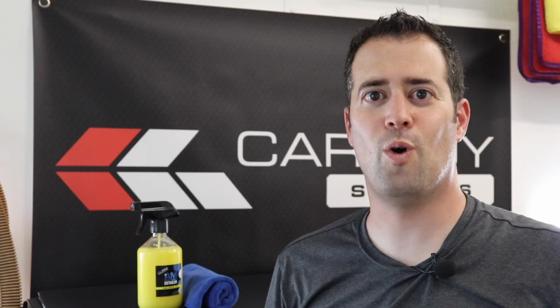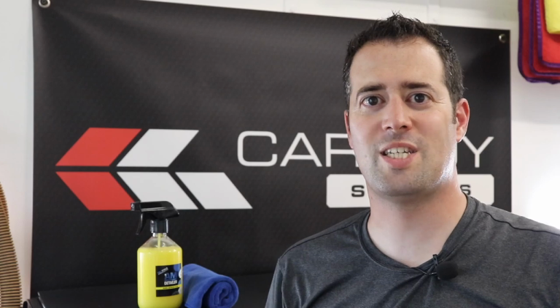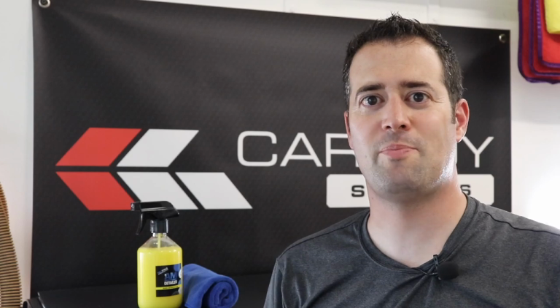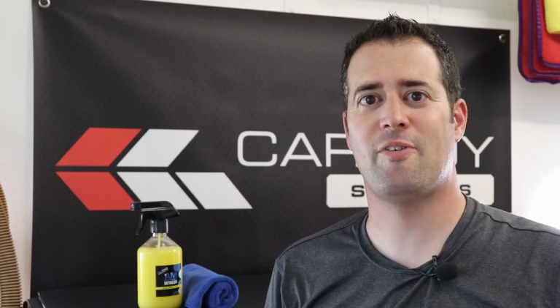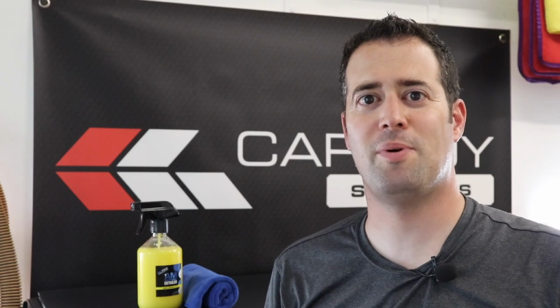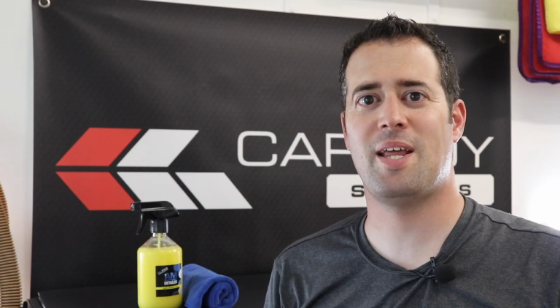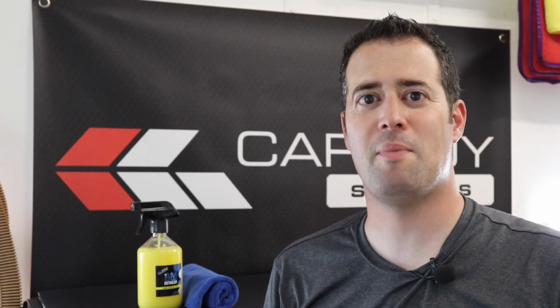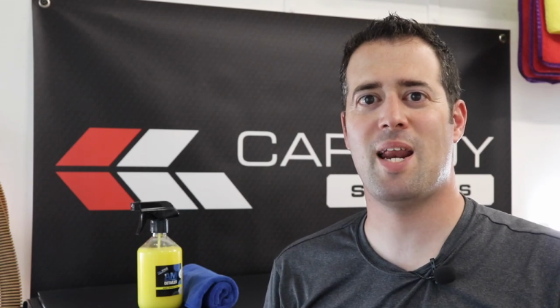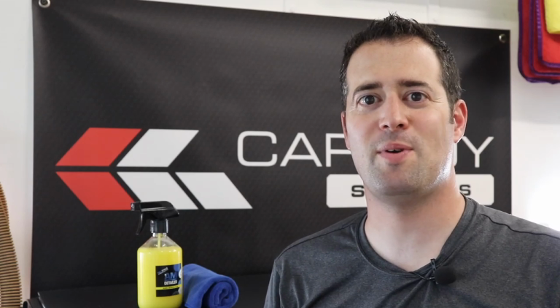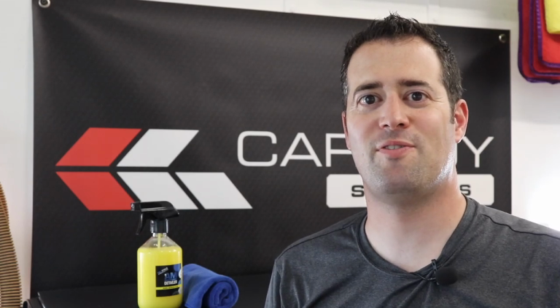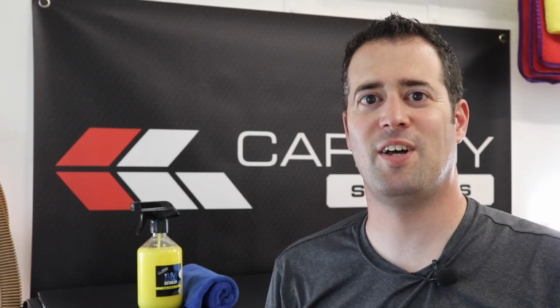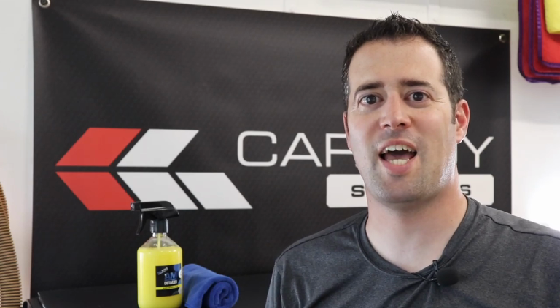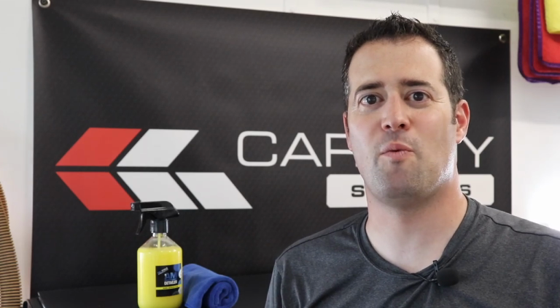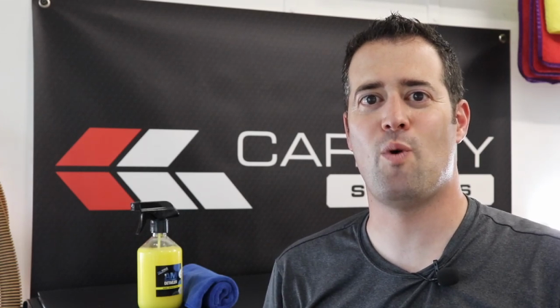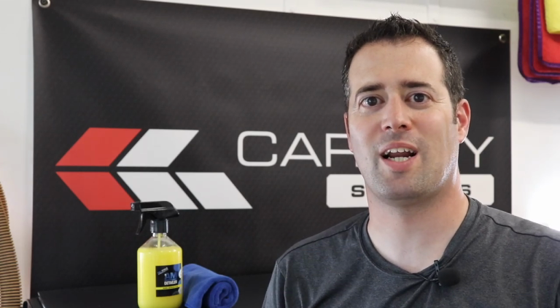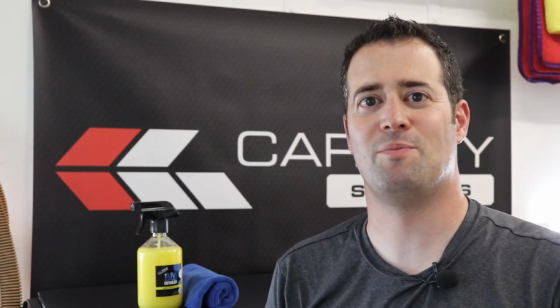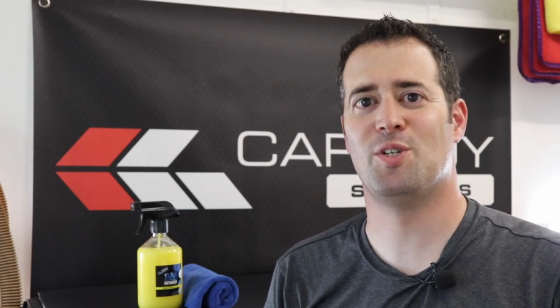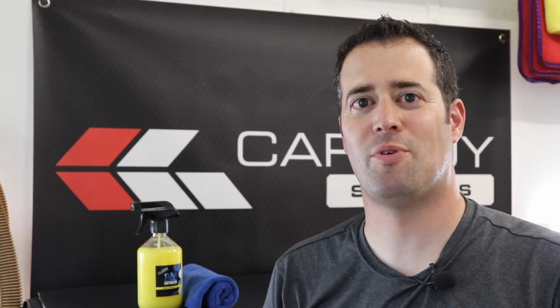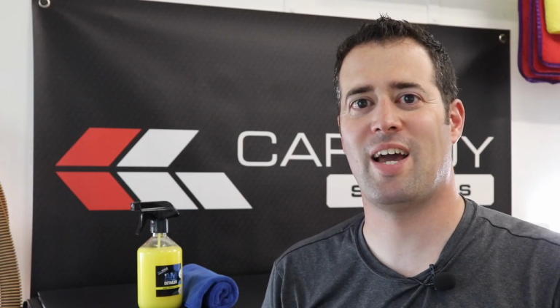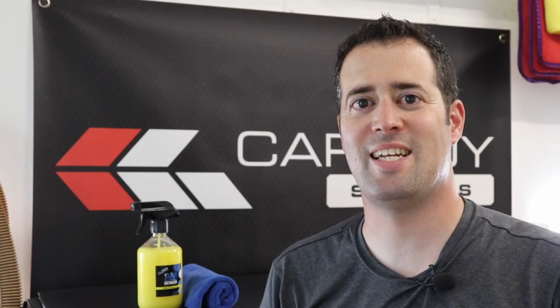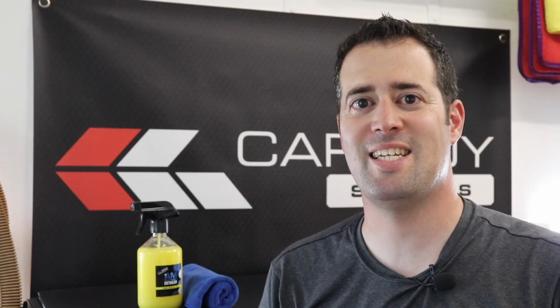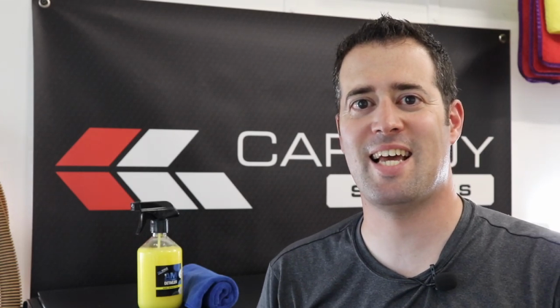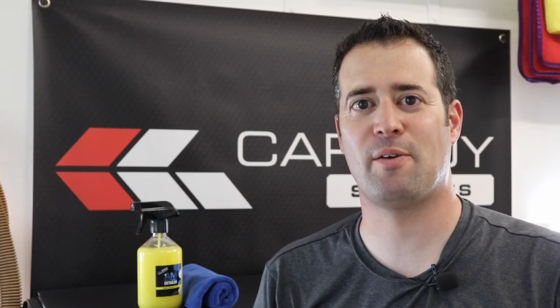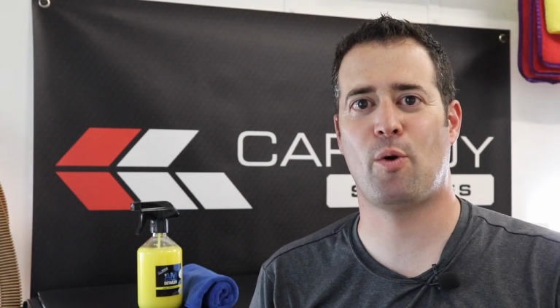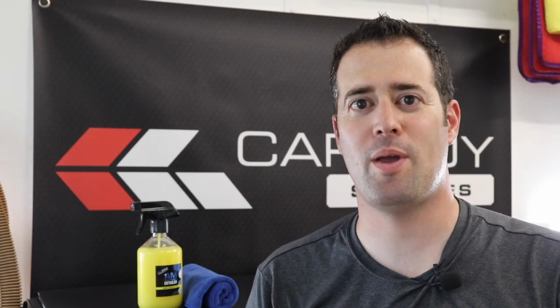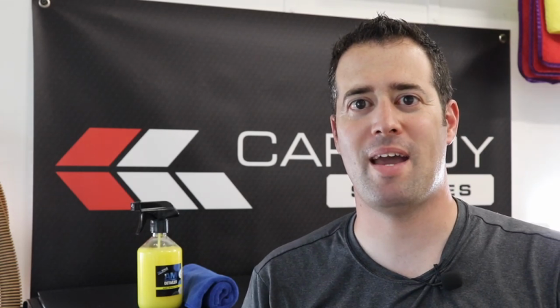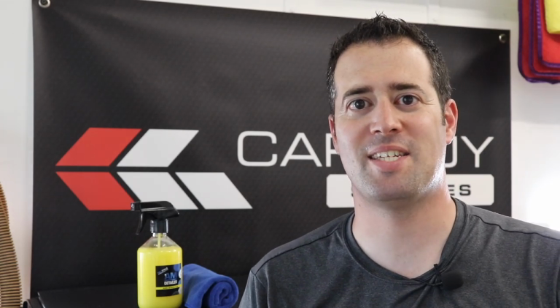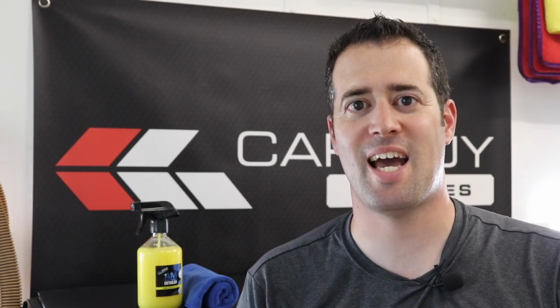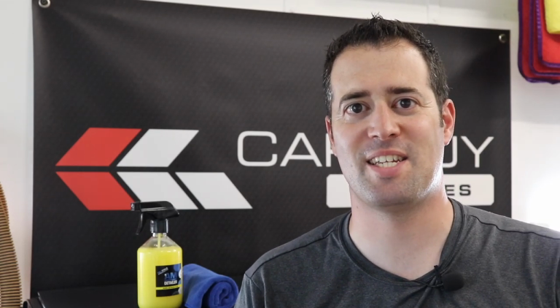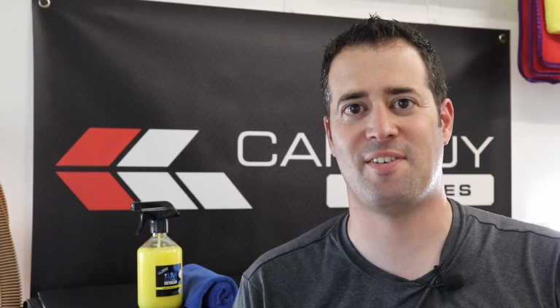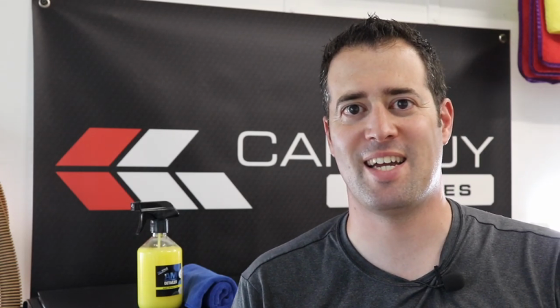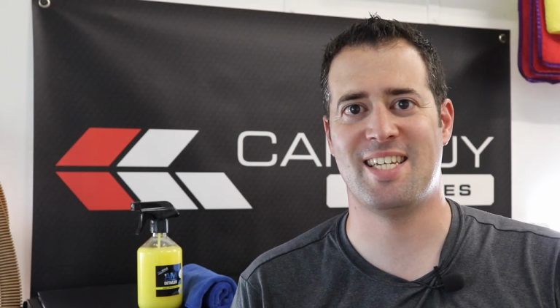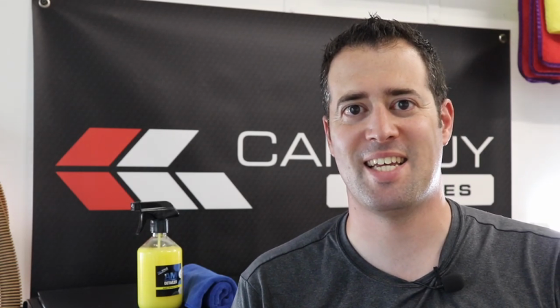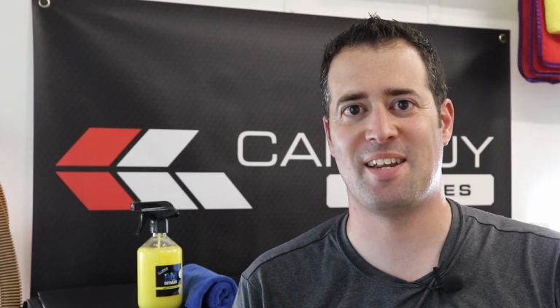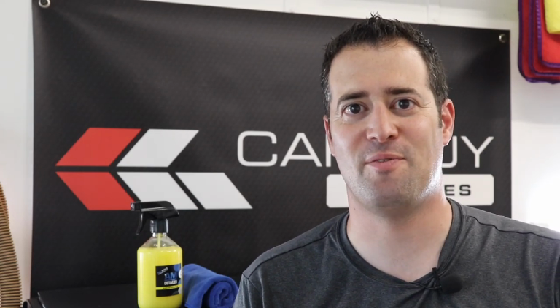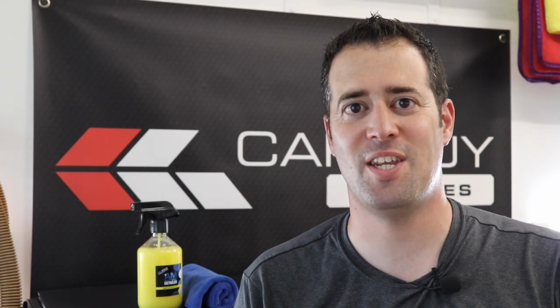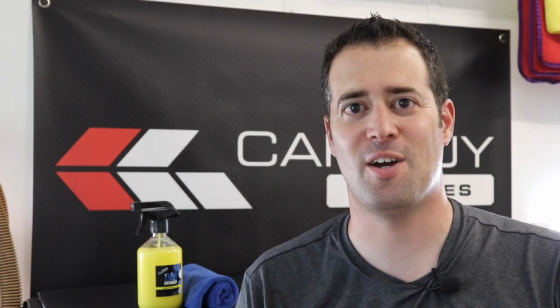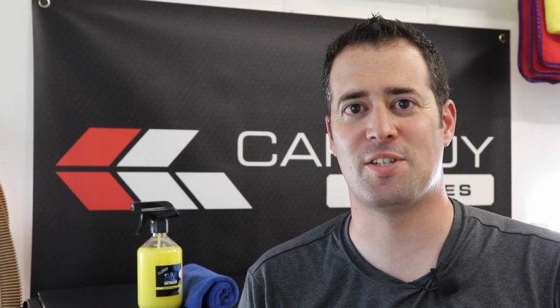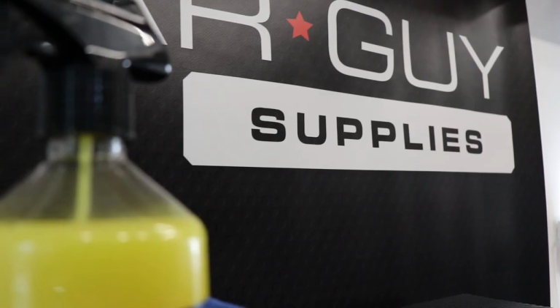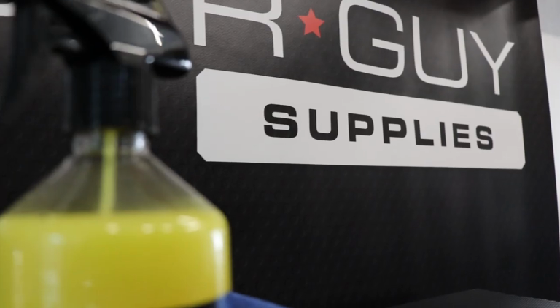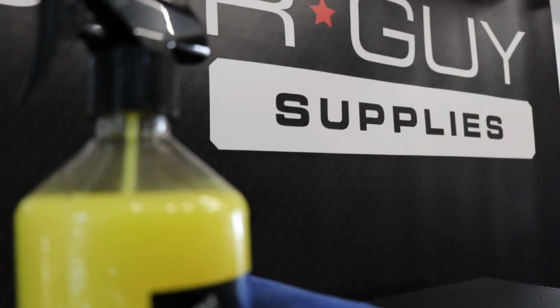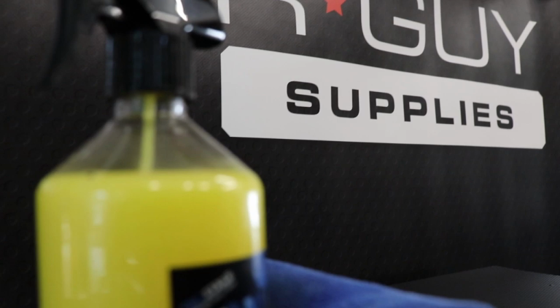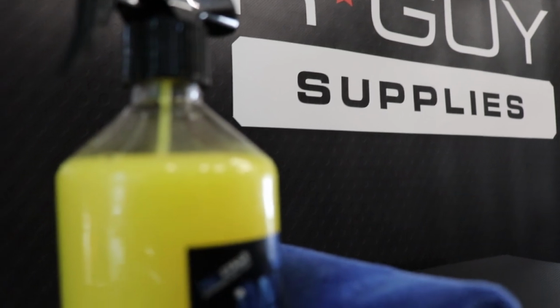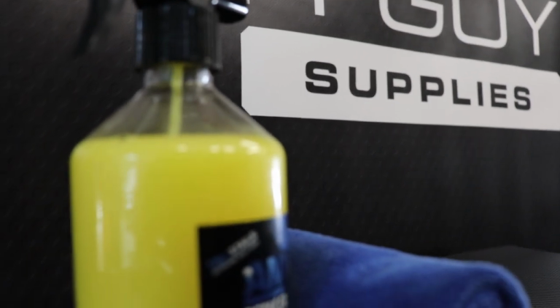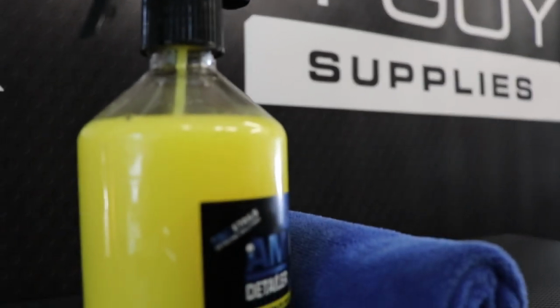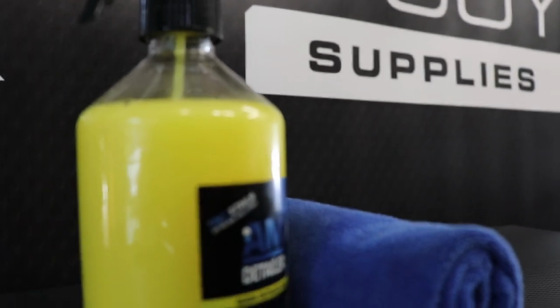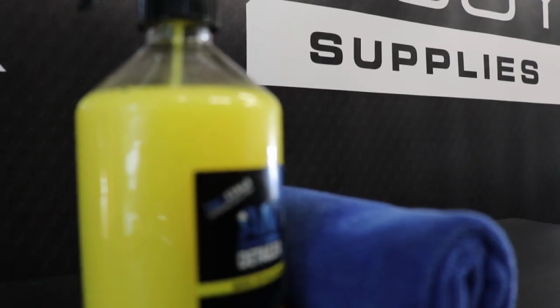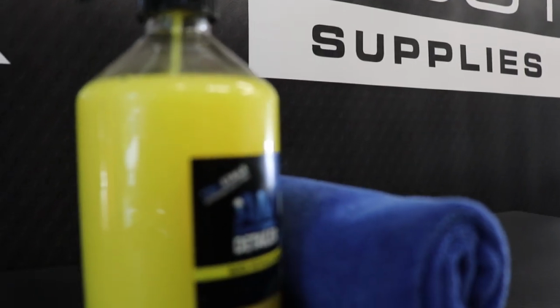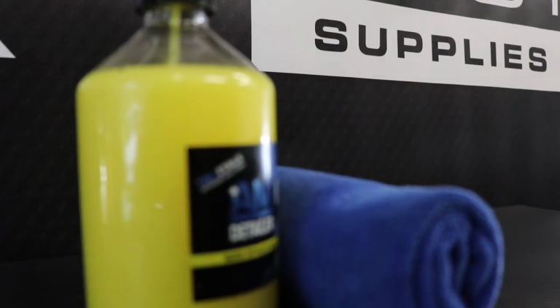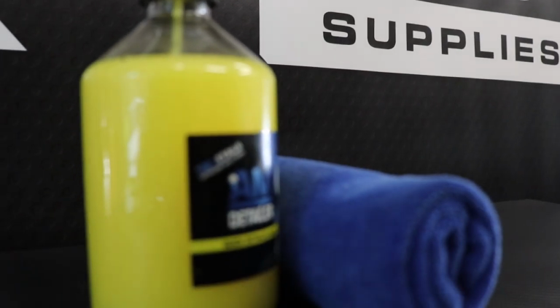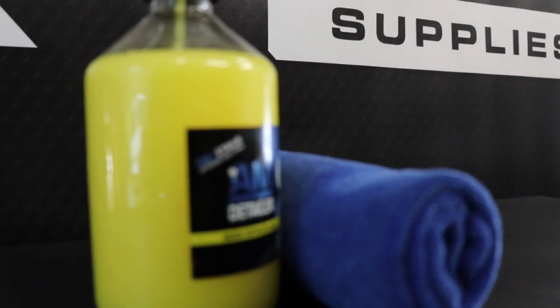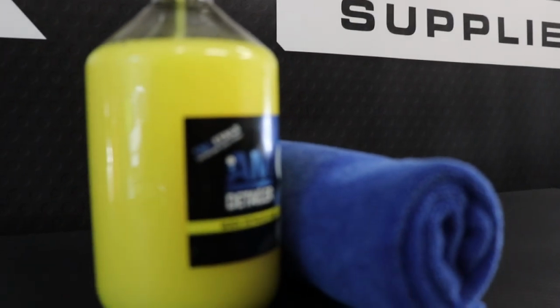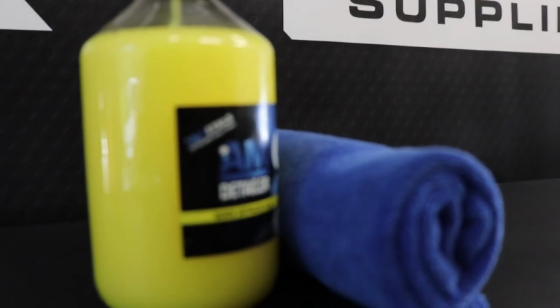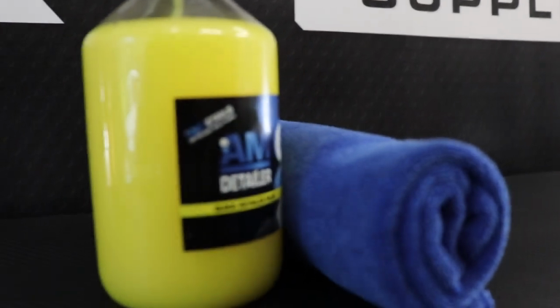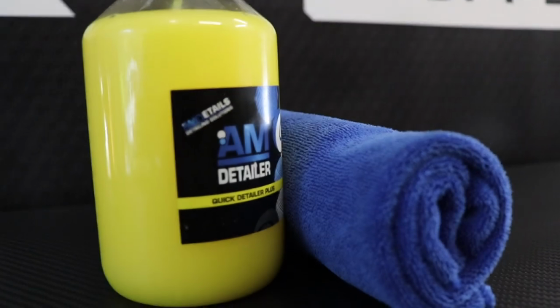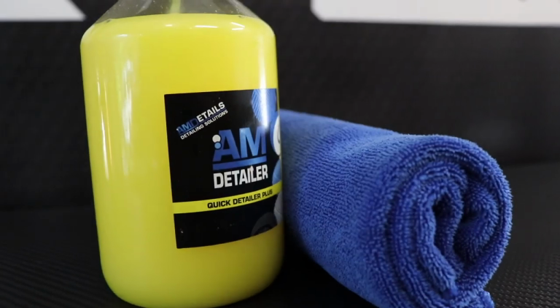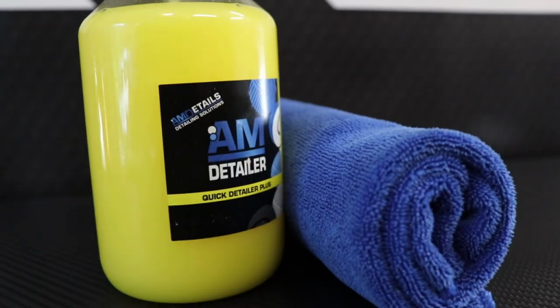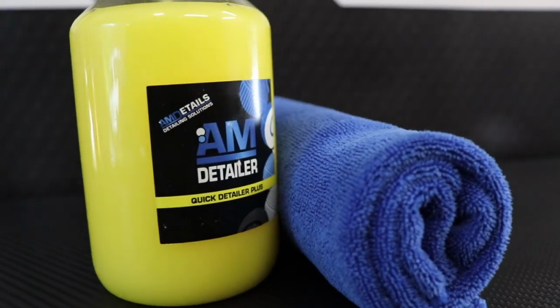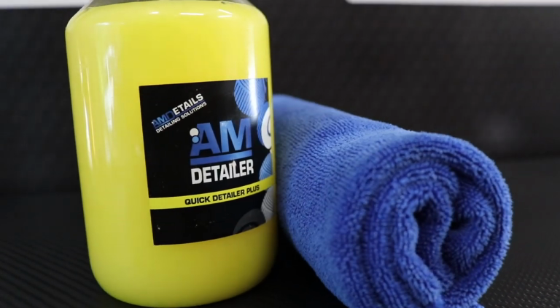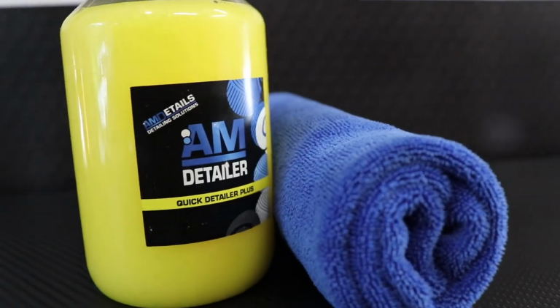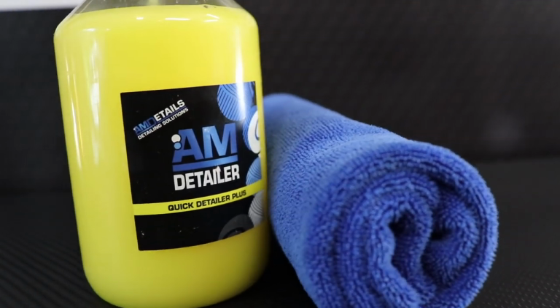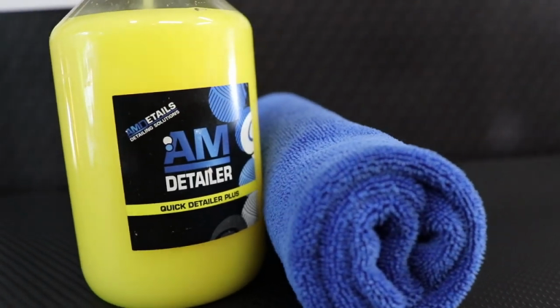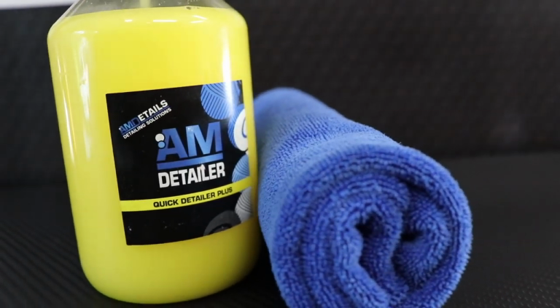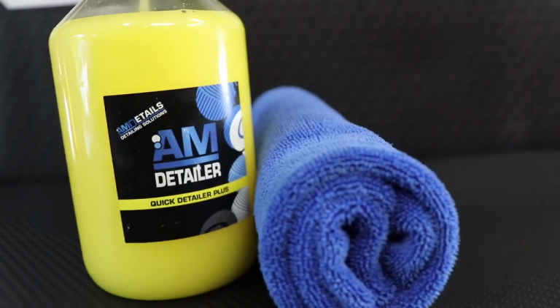What's up everybody, my name is Phil and welcome to Miranda Detailing where we make satisfying detailing videos. In today's video we're going to be showing you how to use a quick detailer.